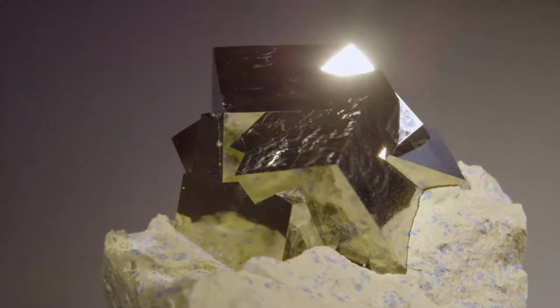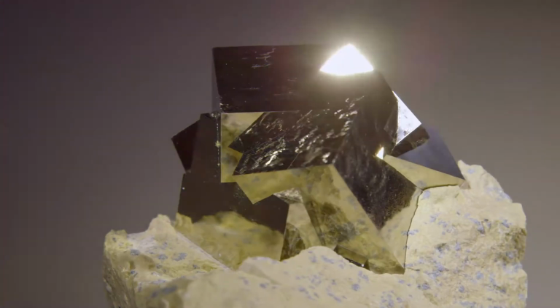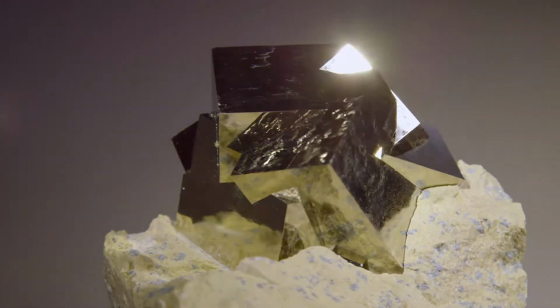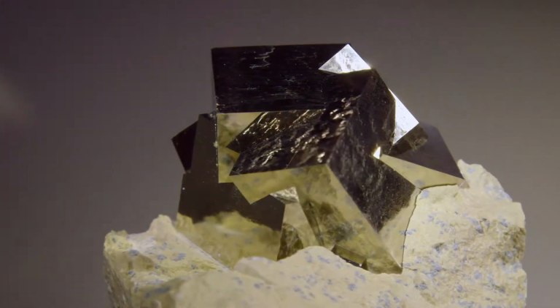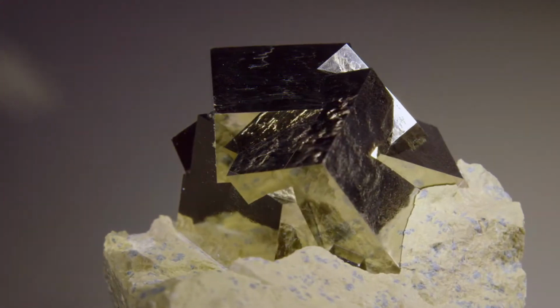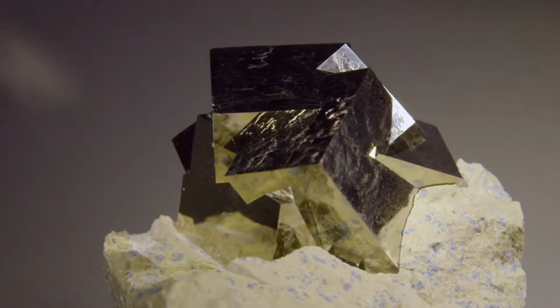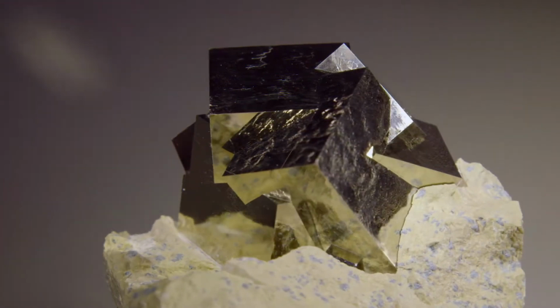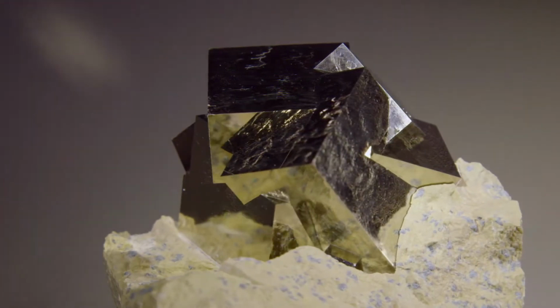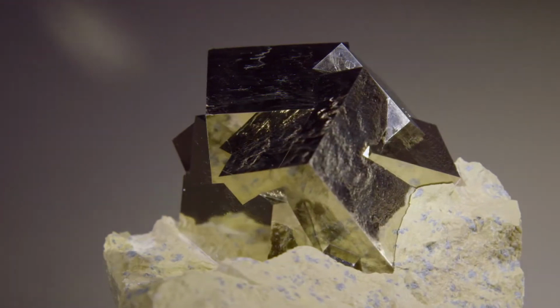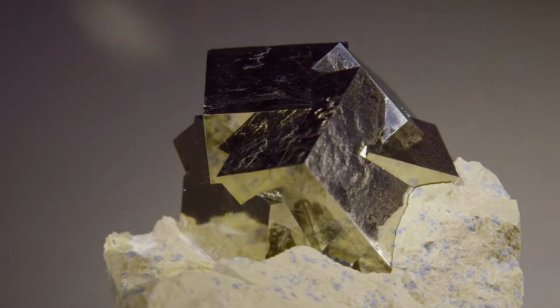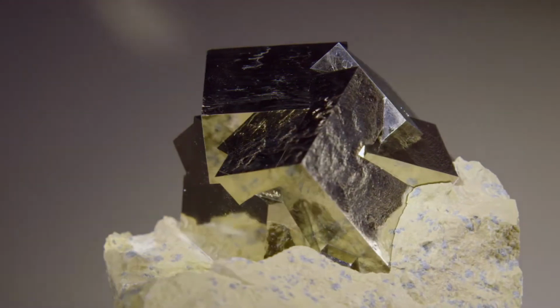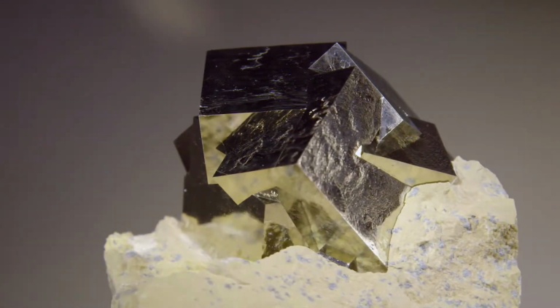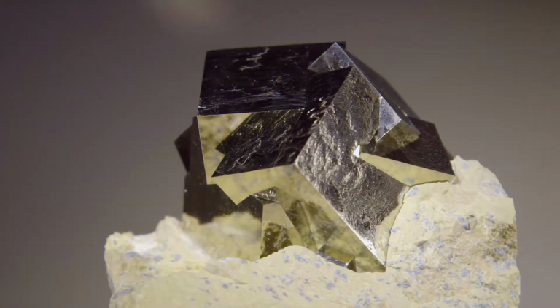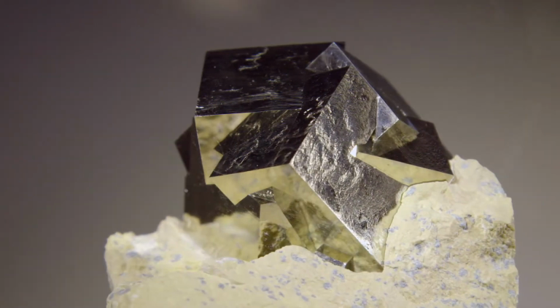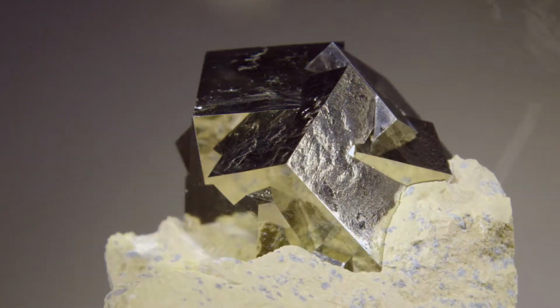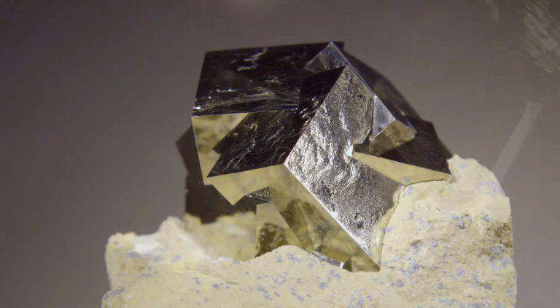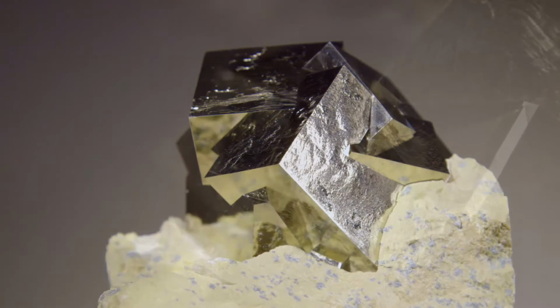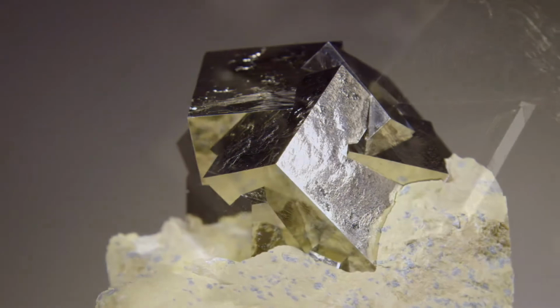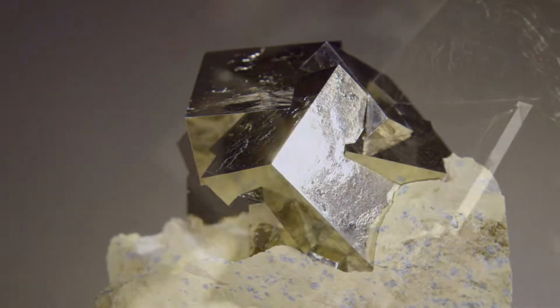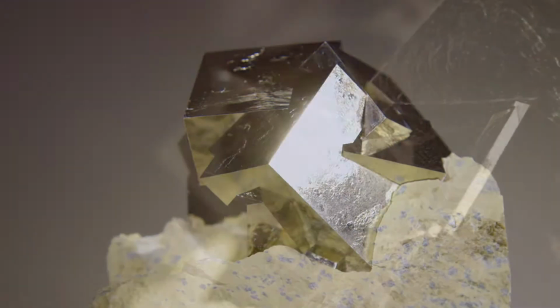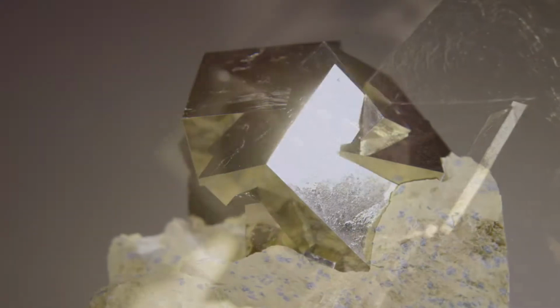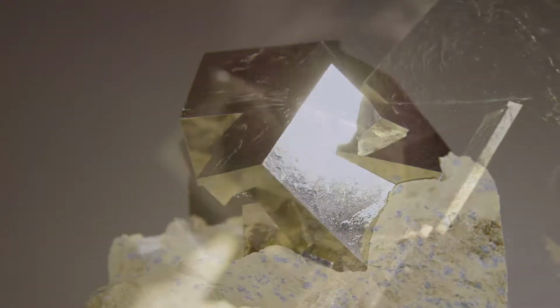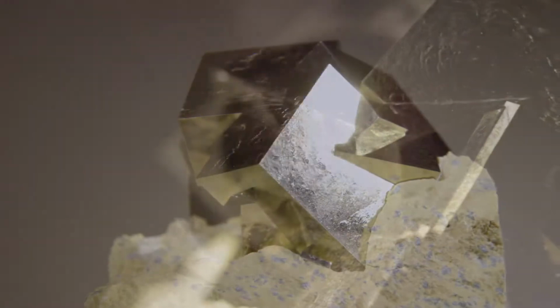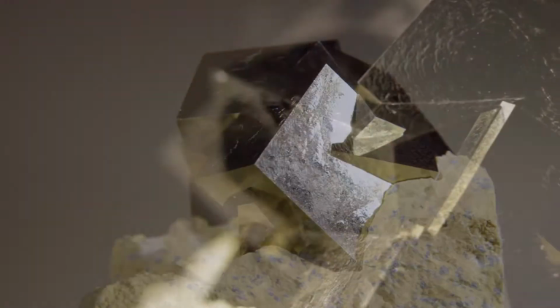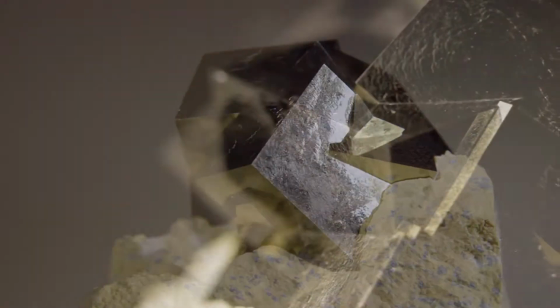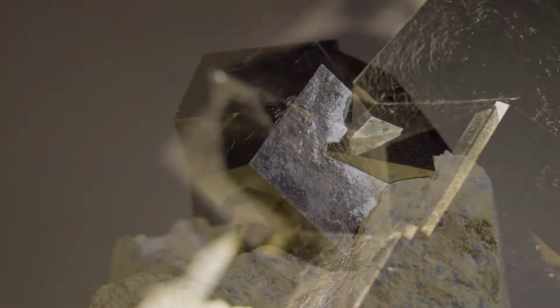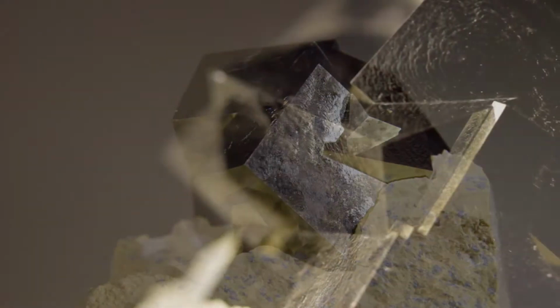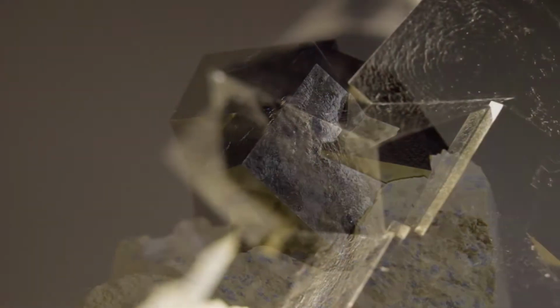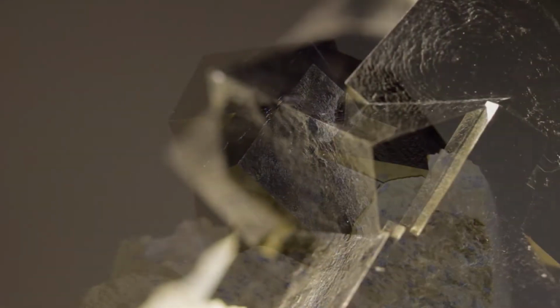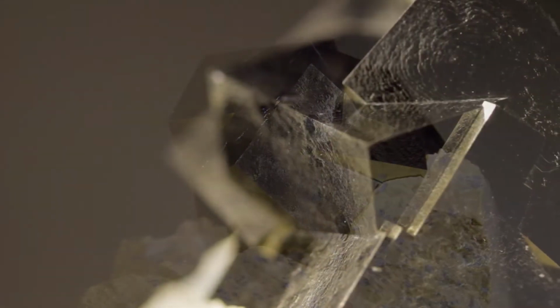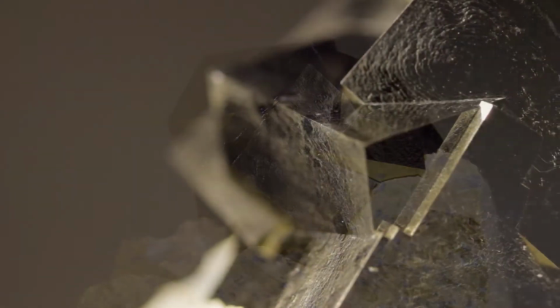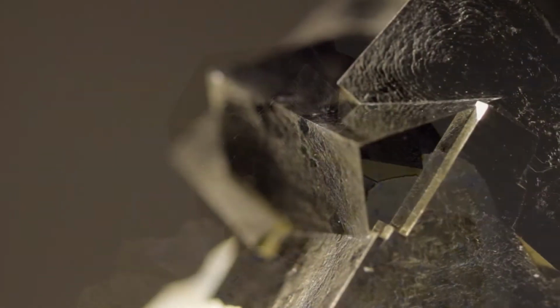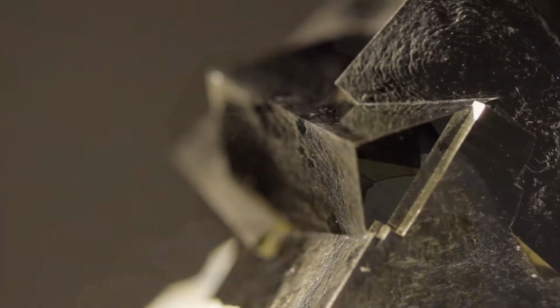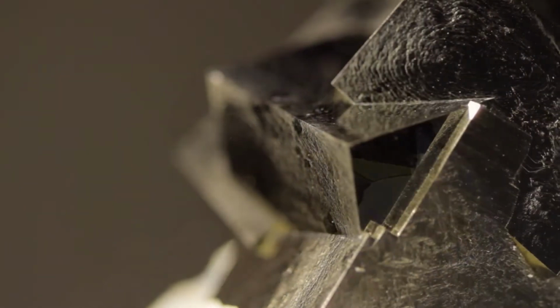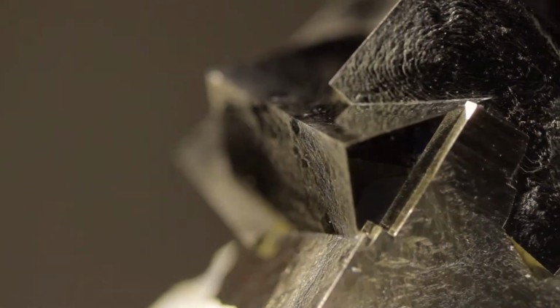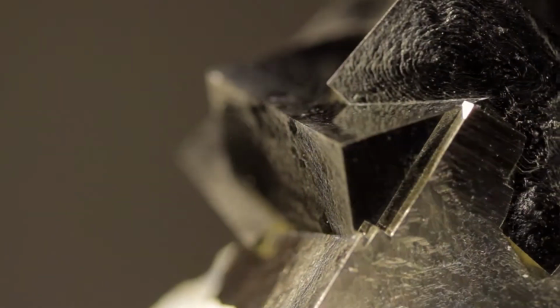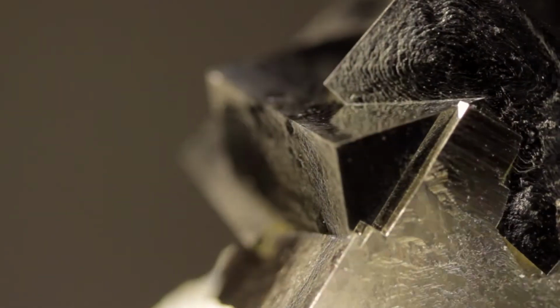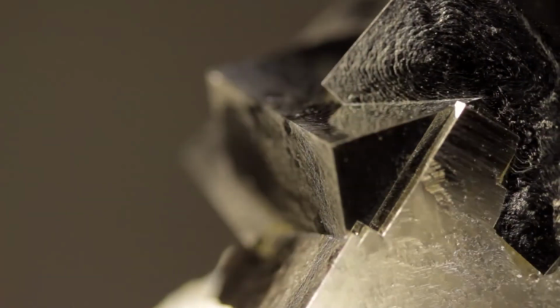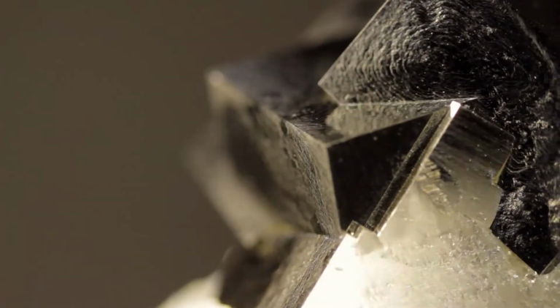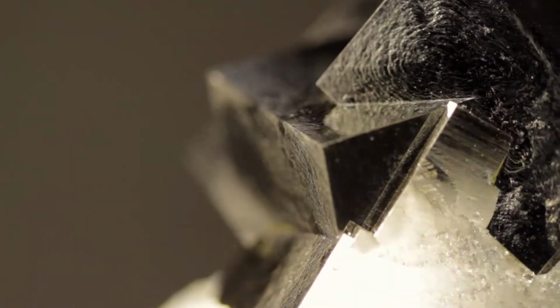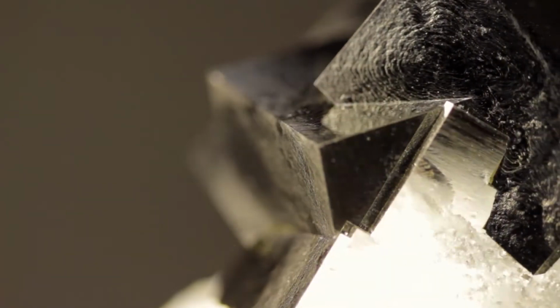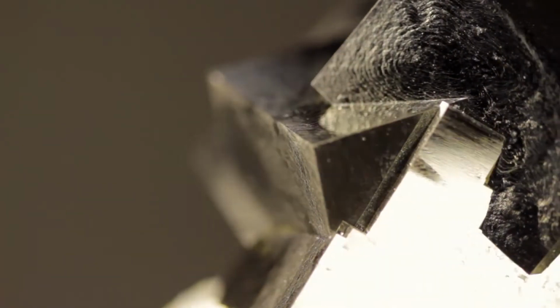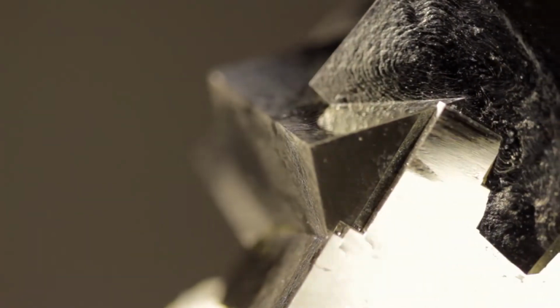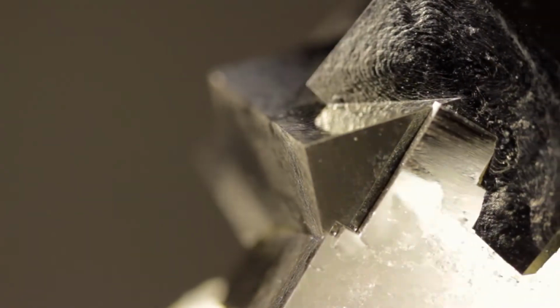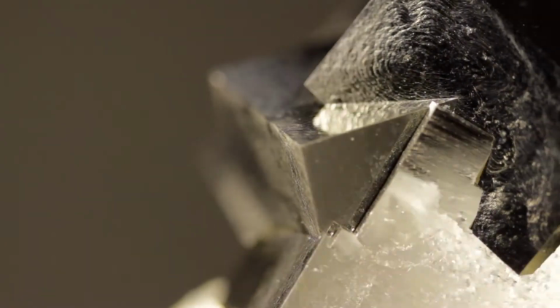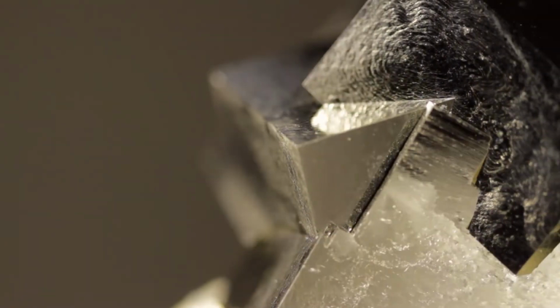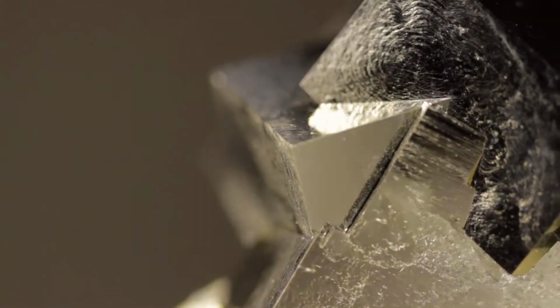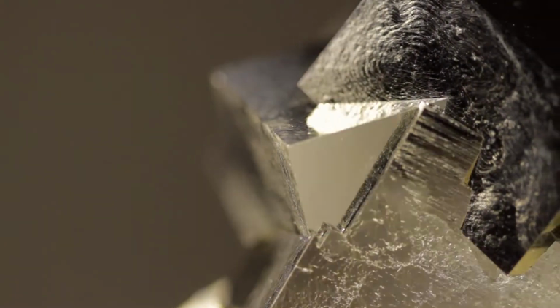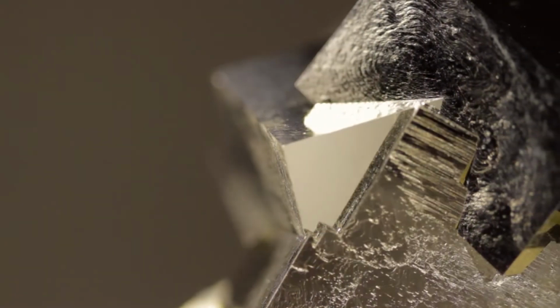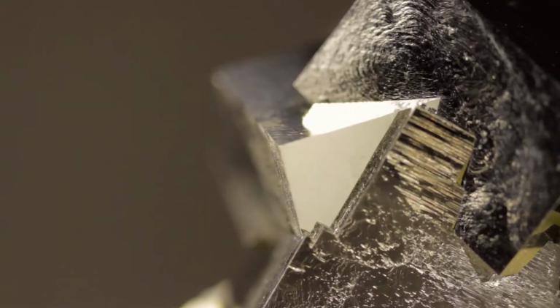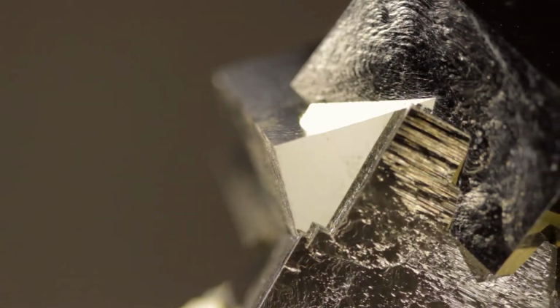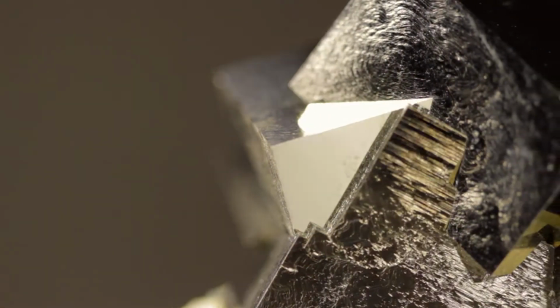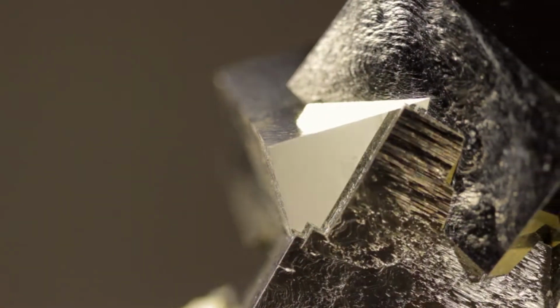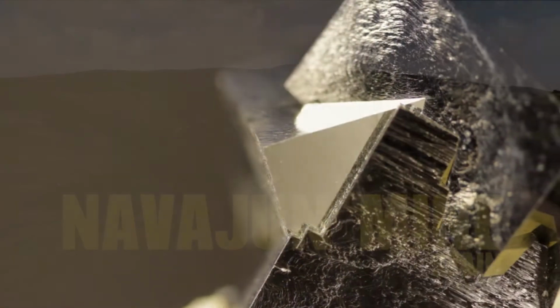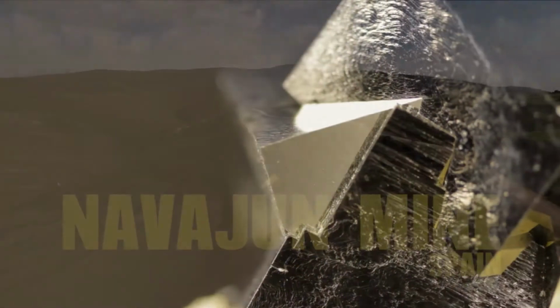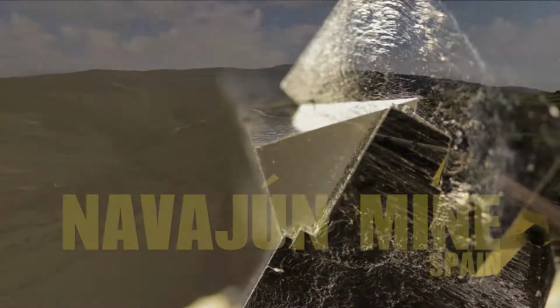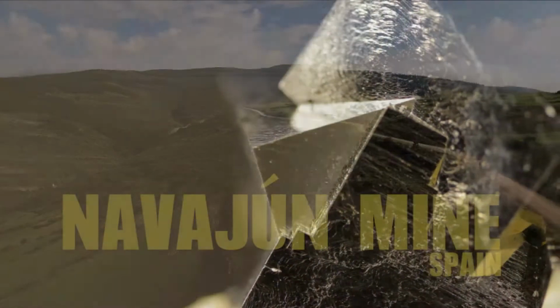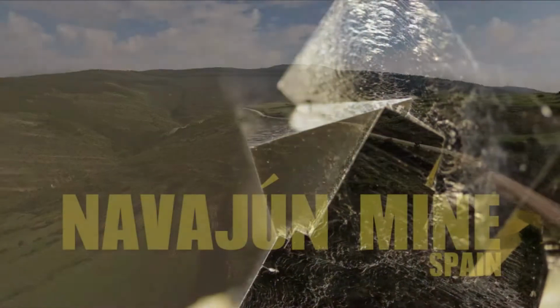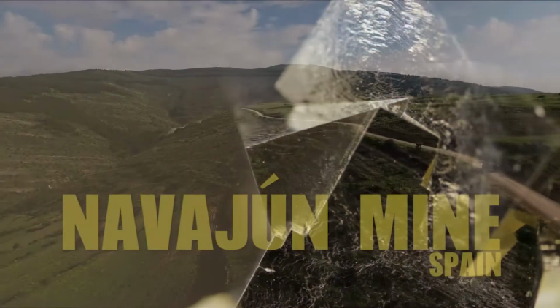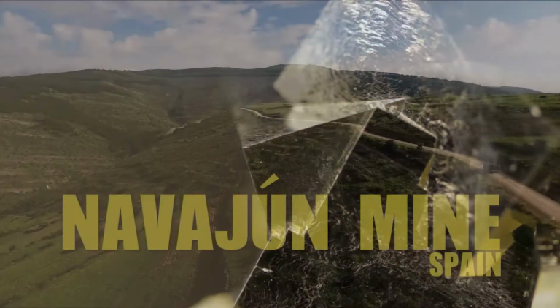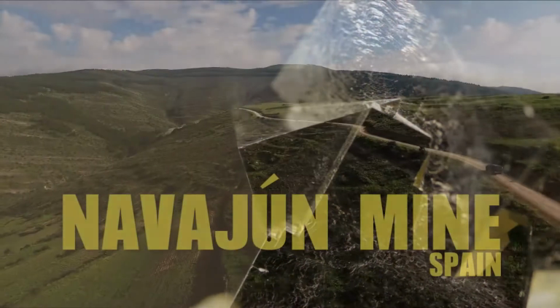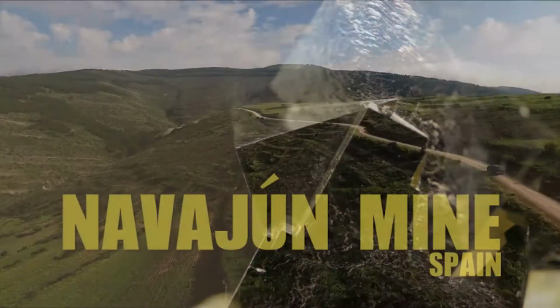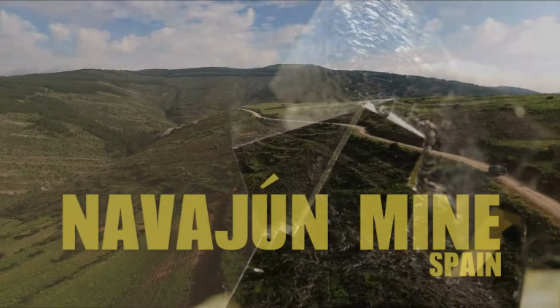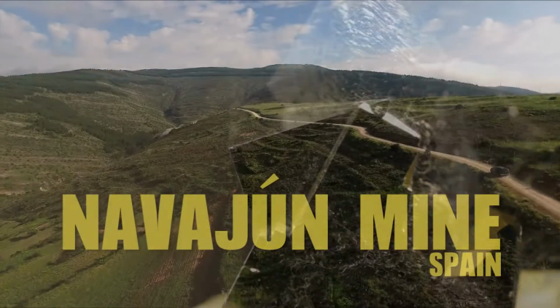There's only one way to prove that these pieces form naturally, and that's to go to the source.